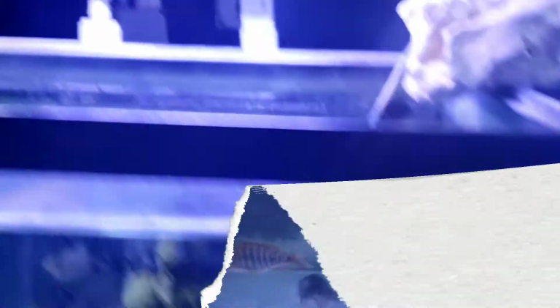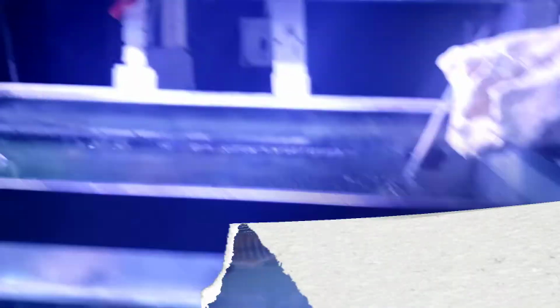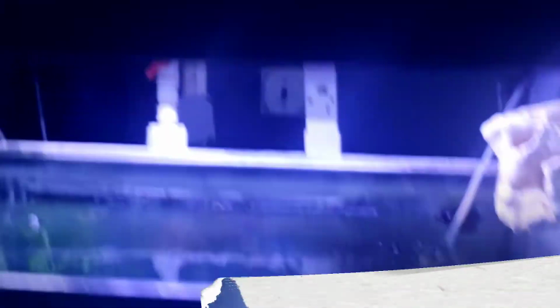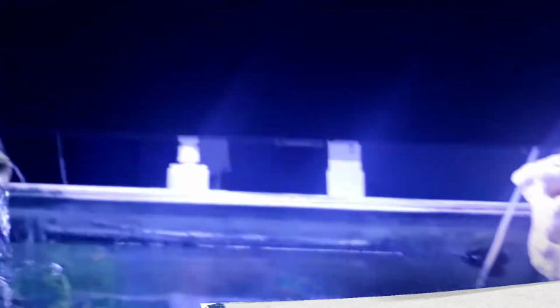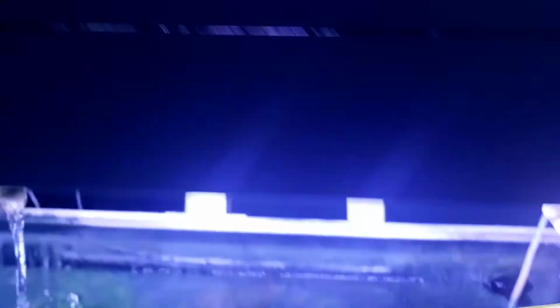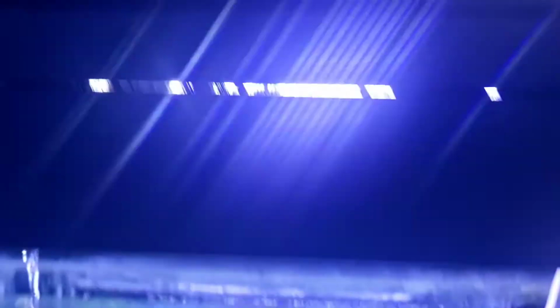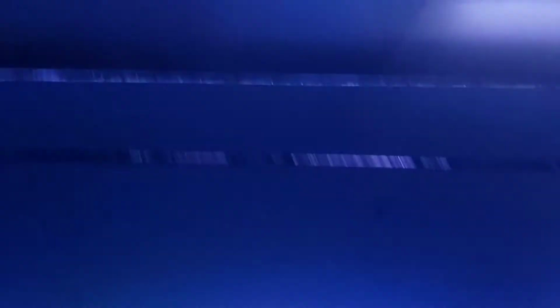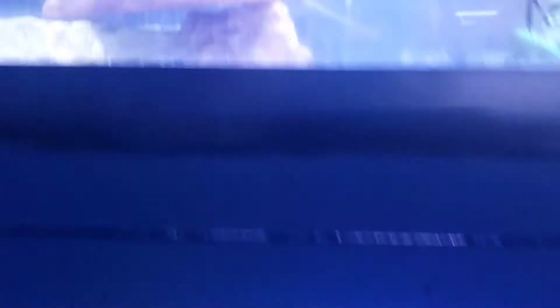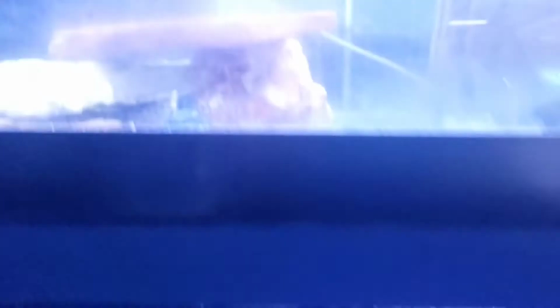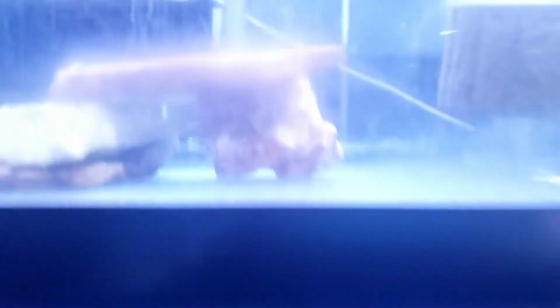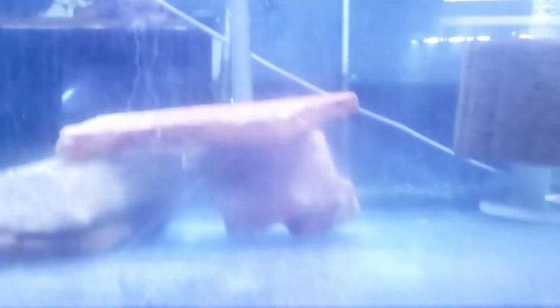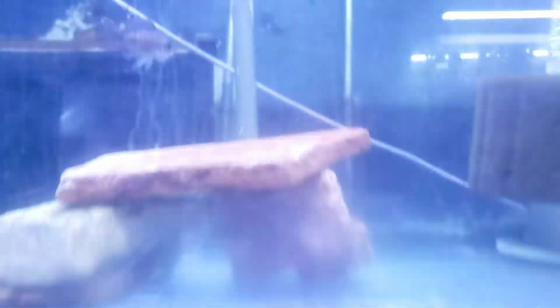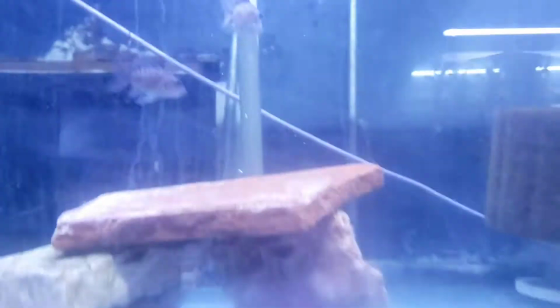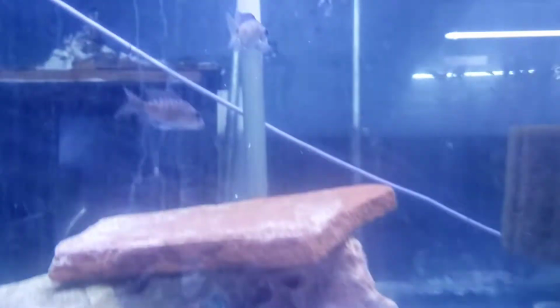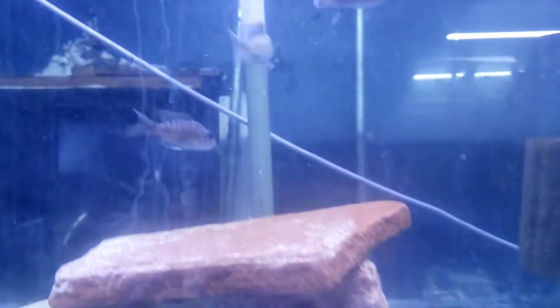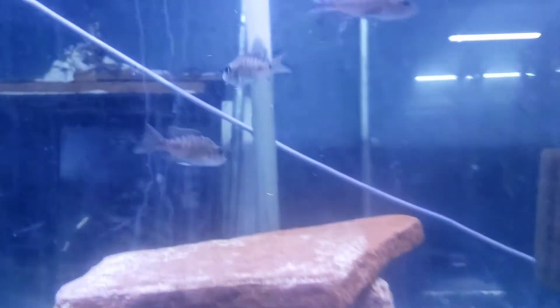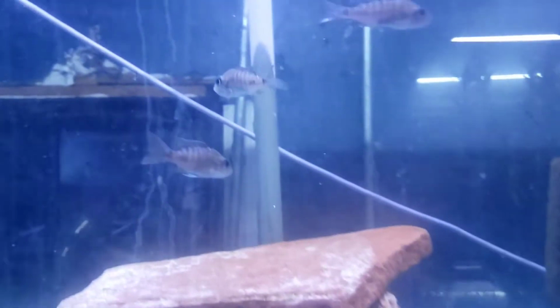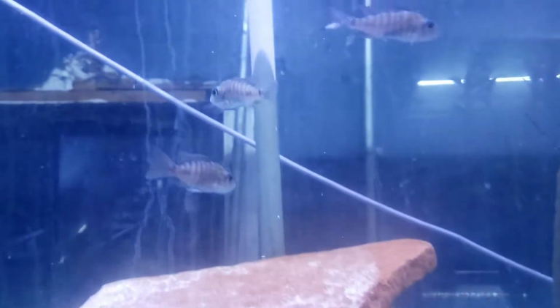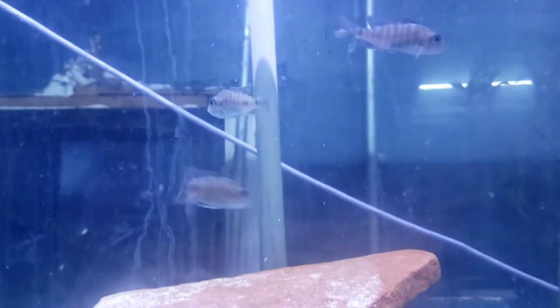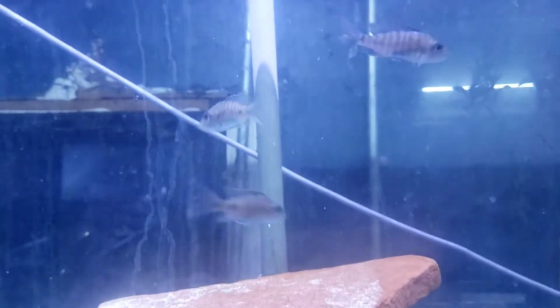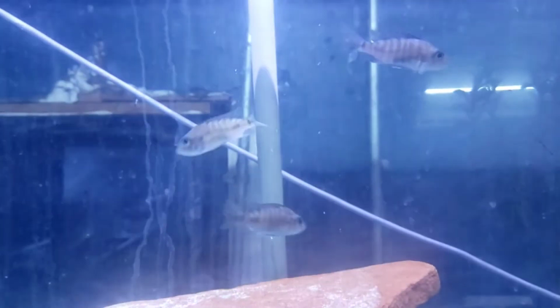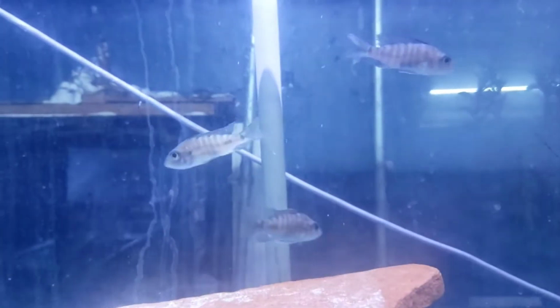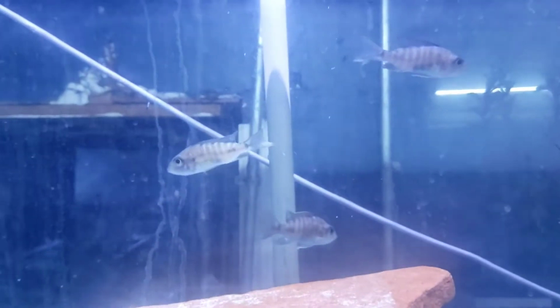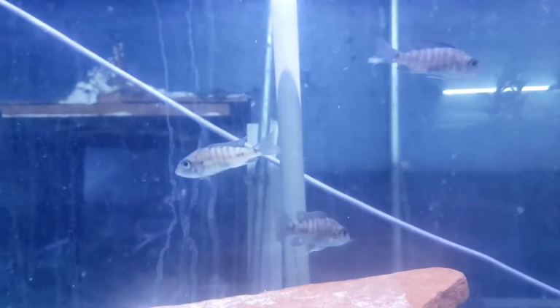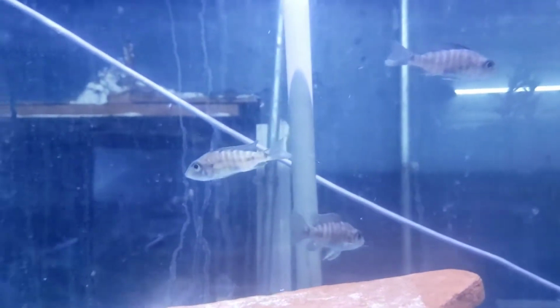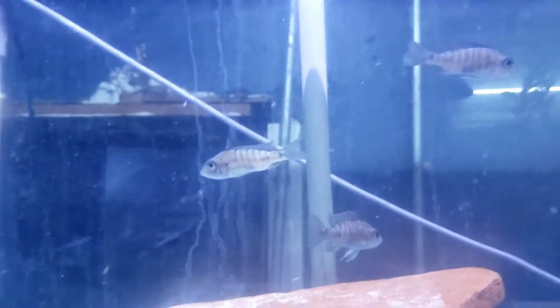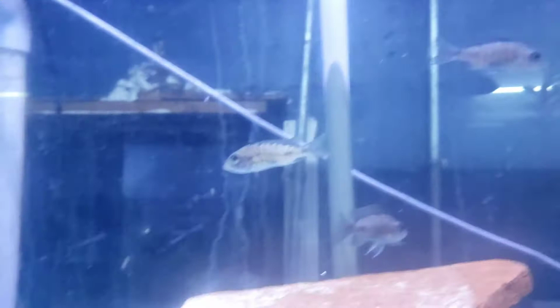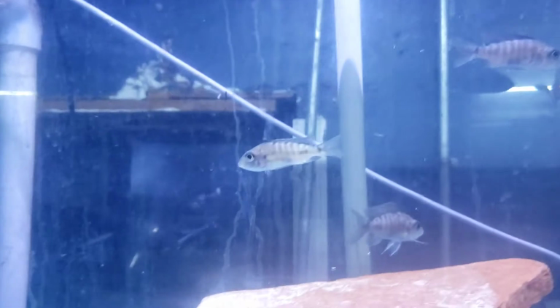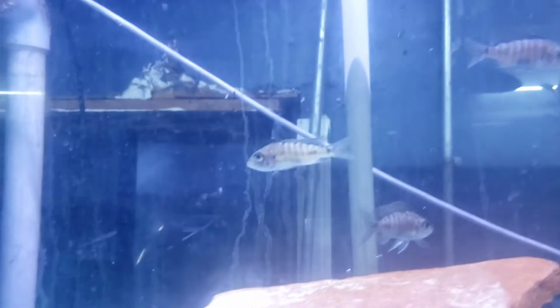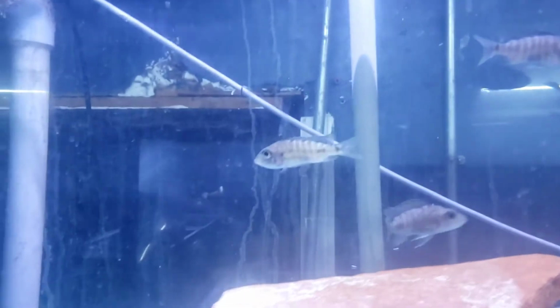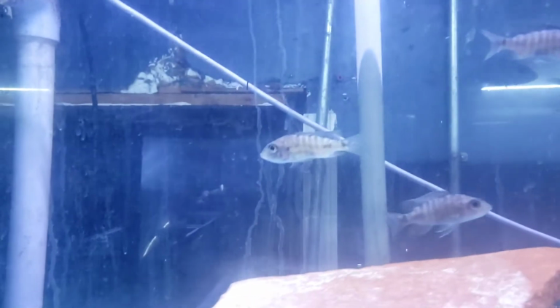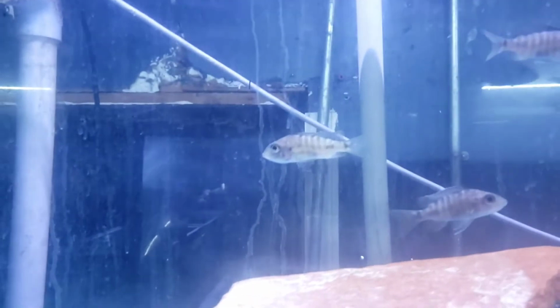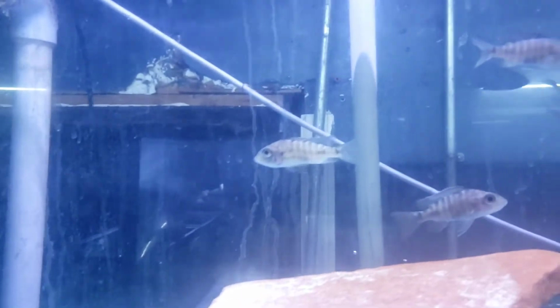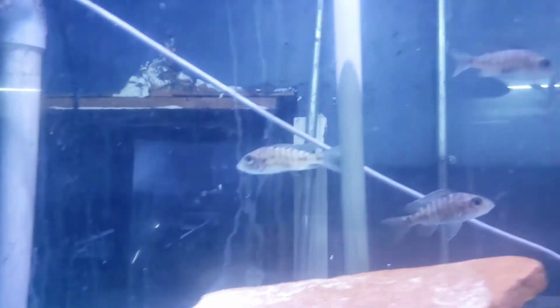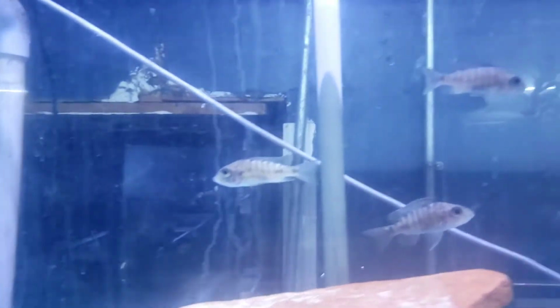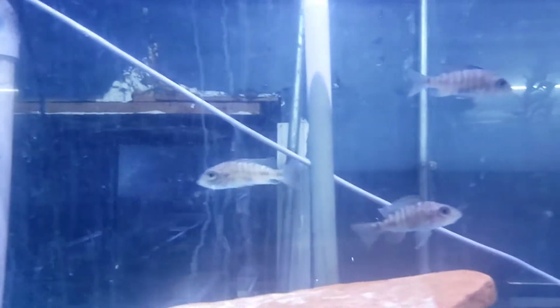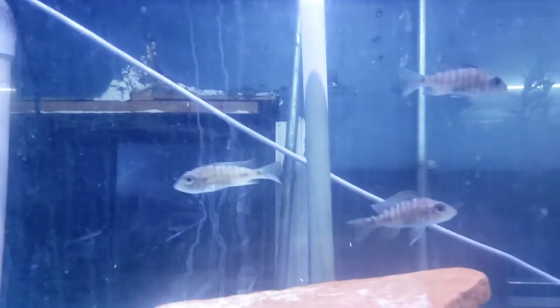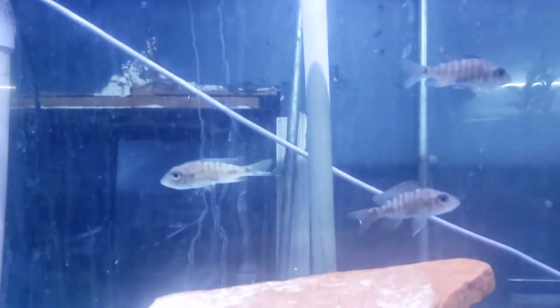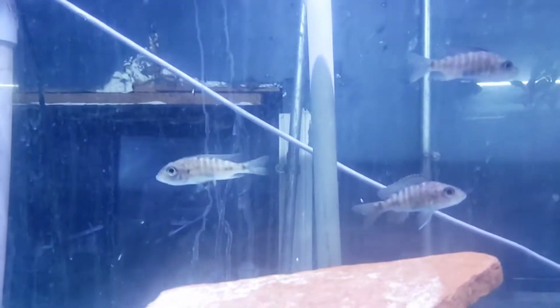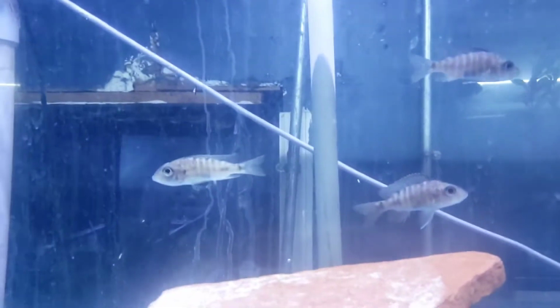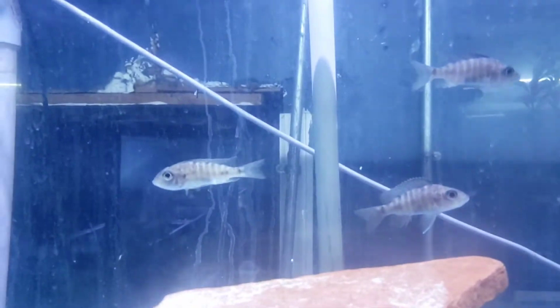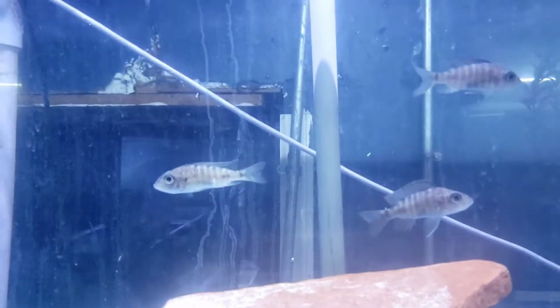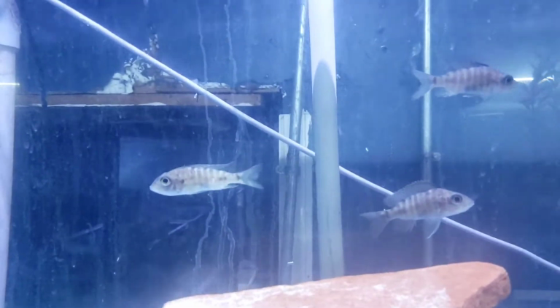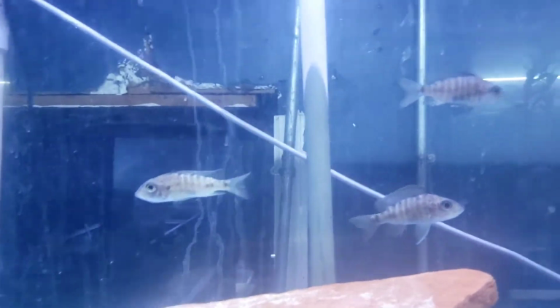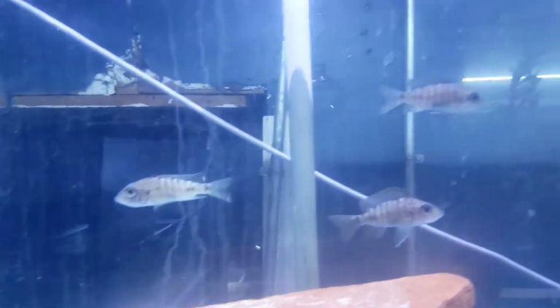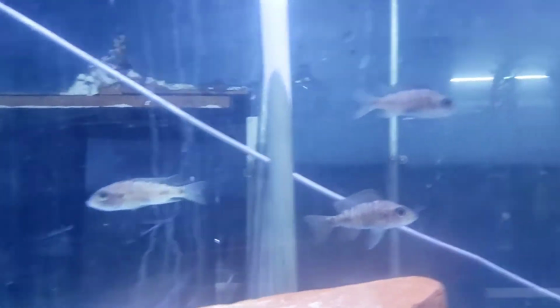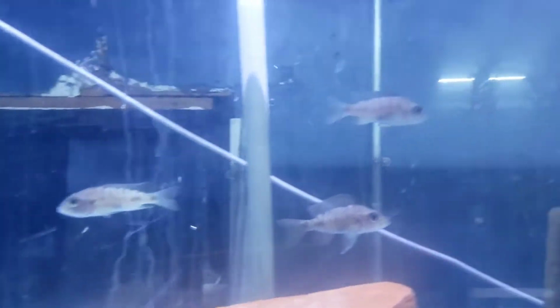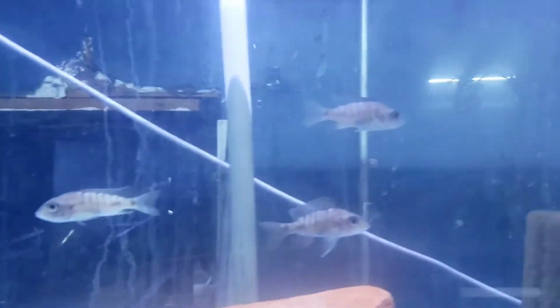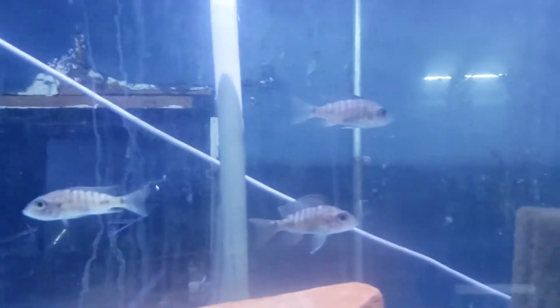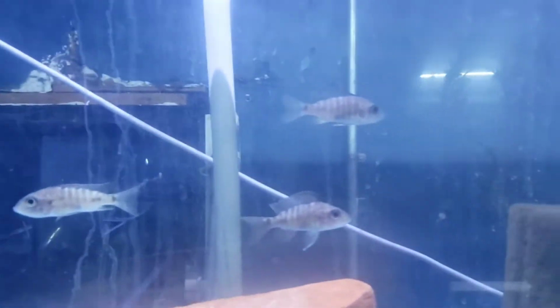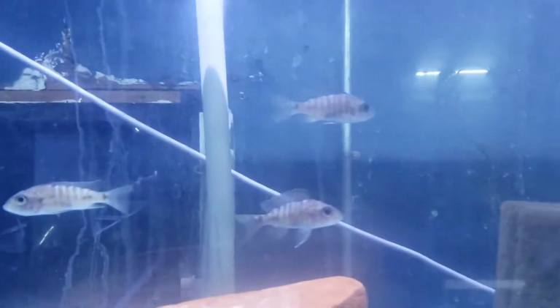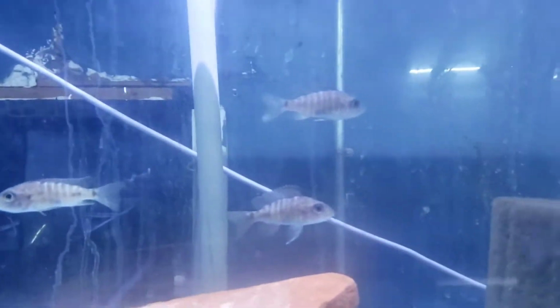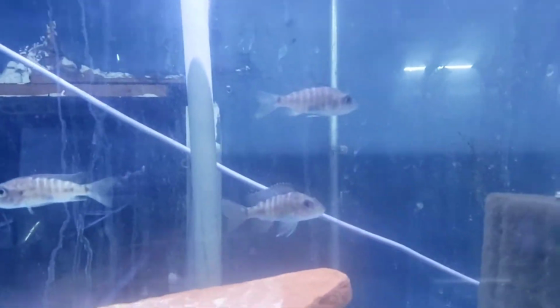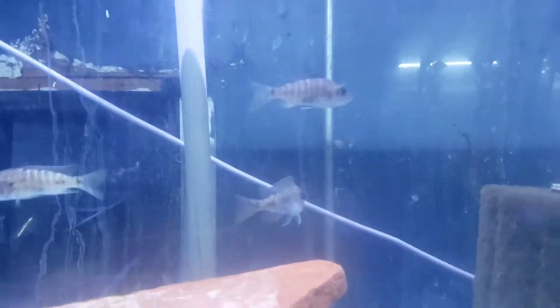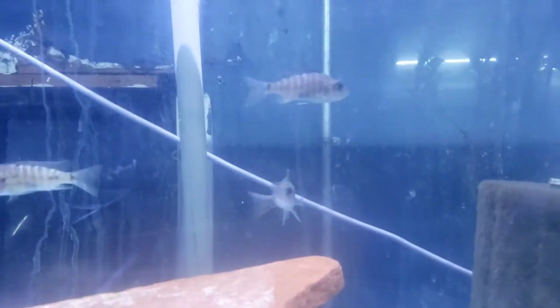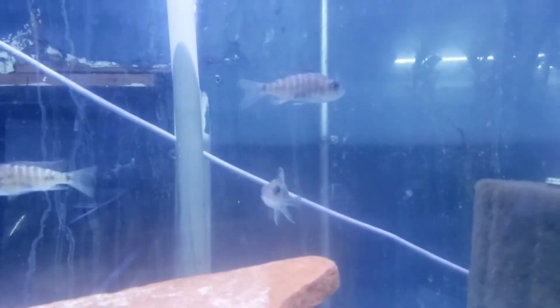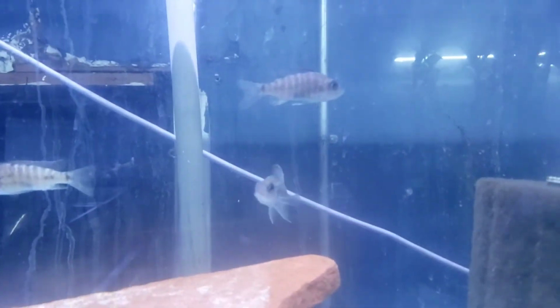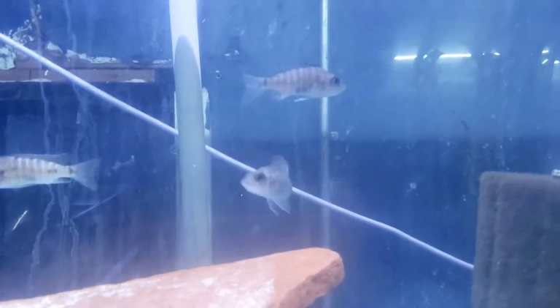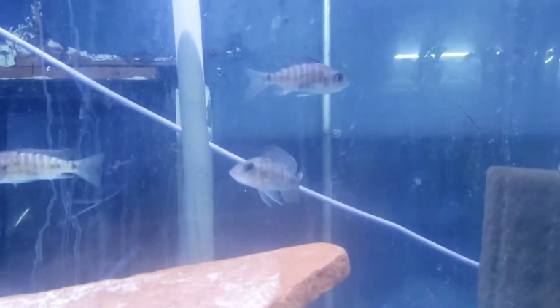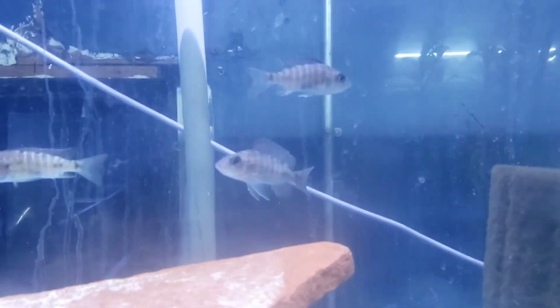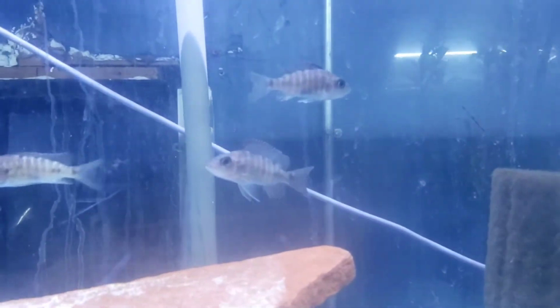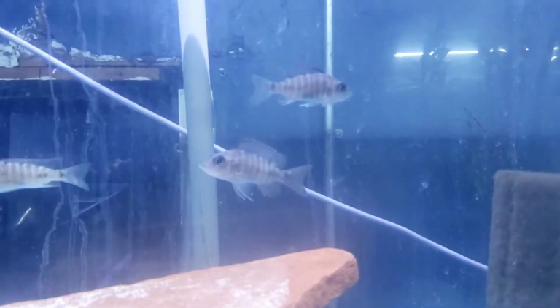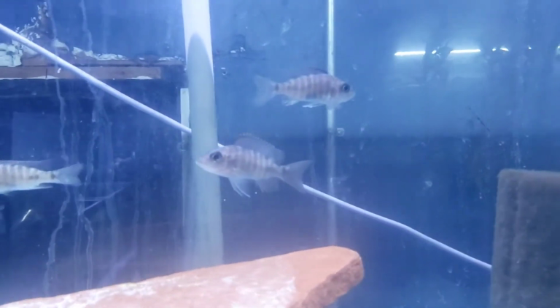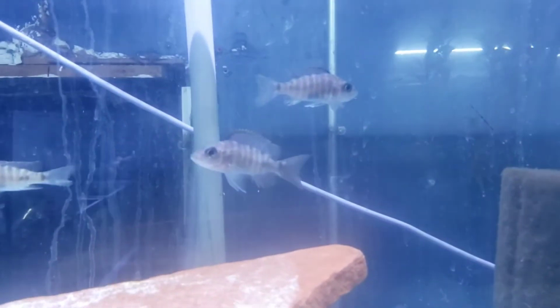Look at this red peacock female — she's holding some eggs, eggs in her gullet.